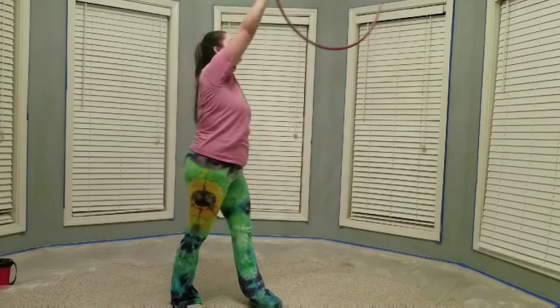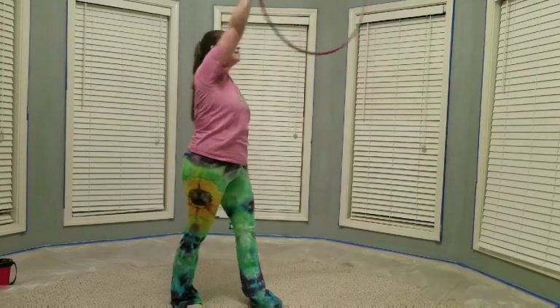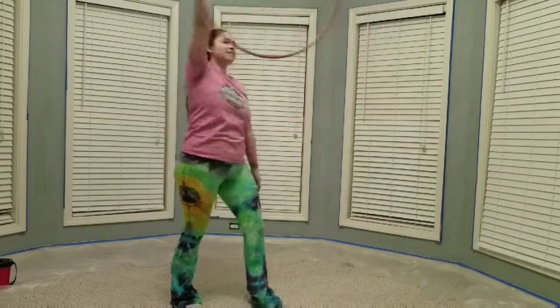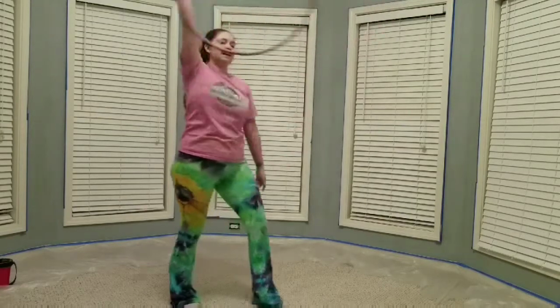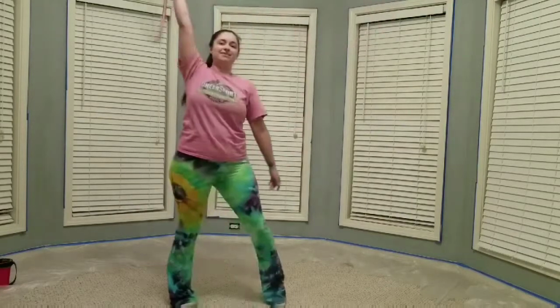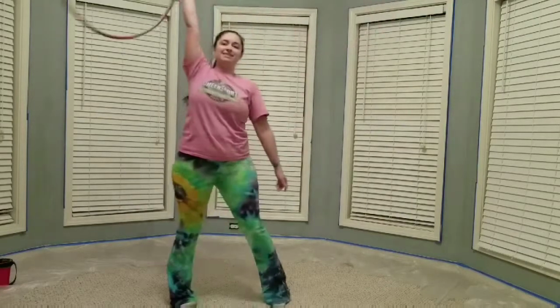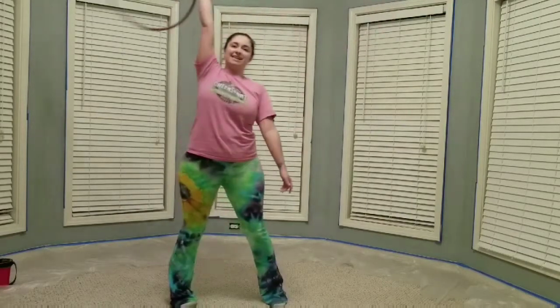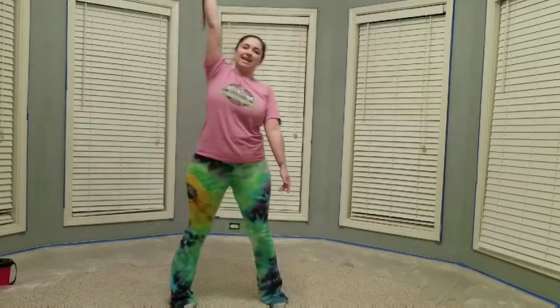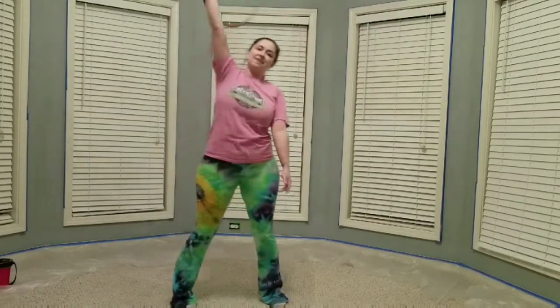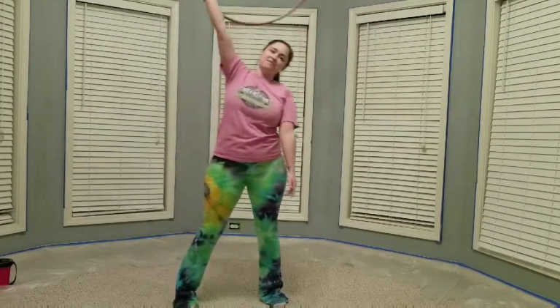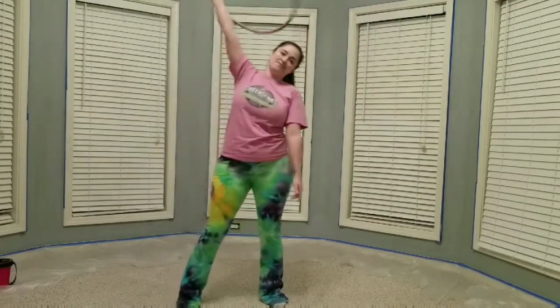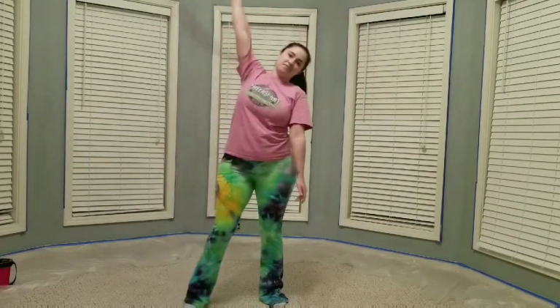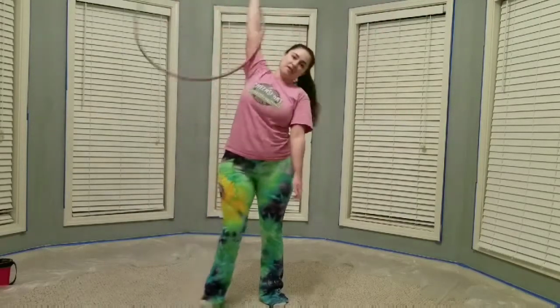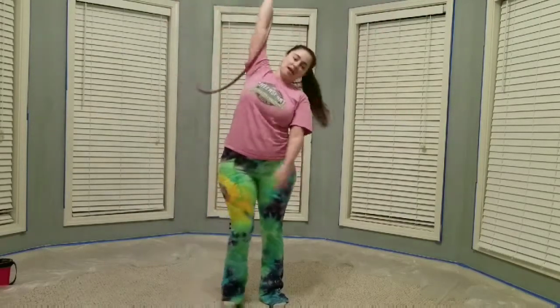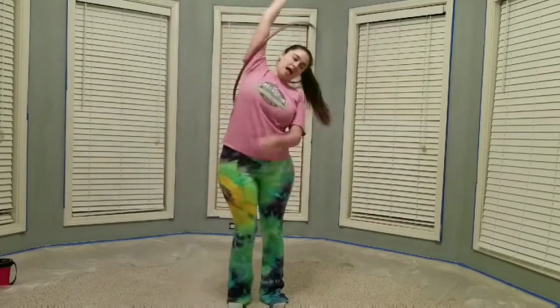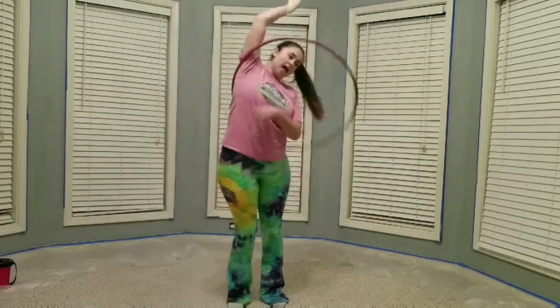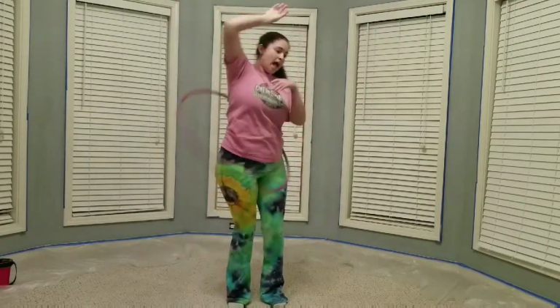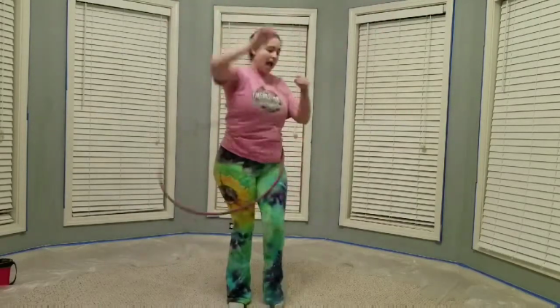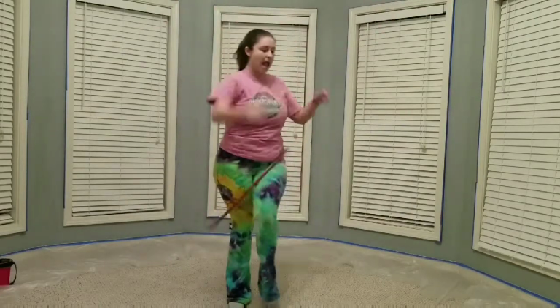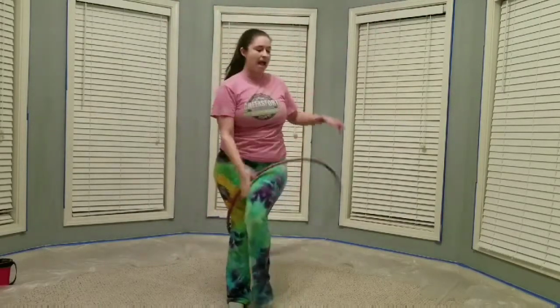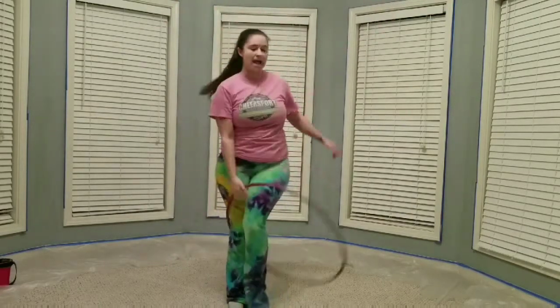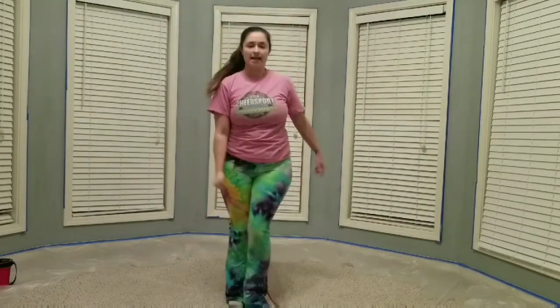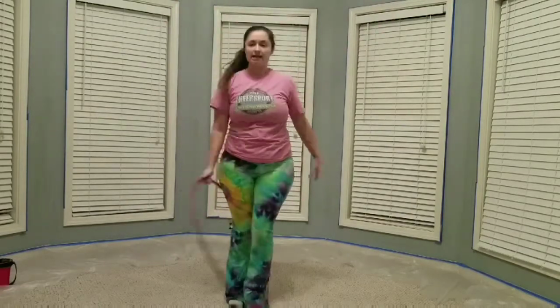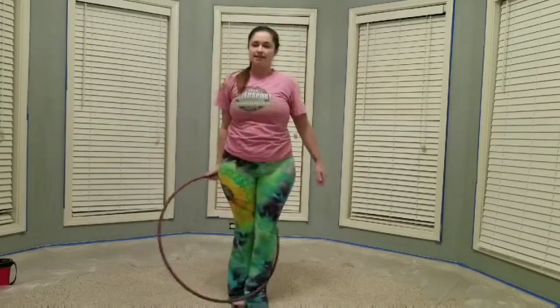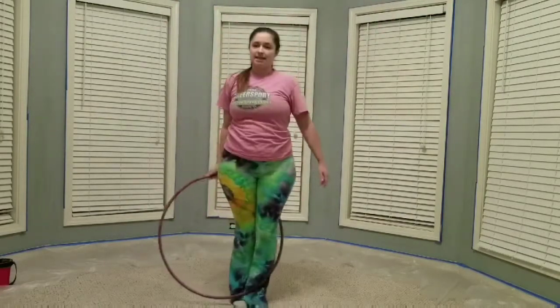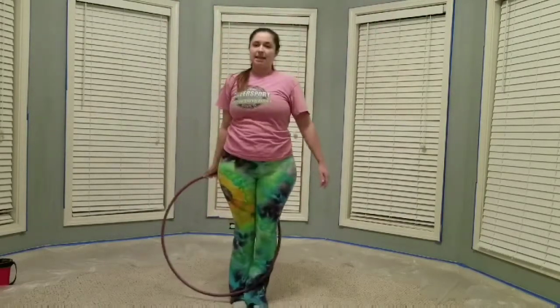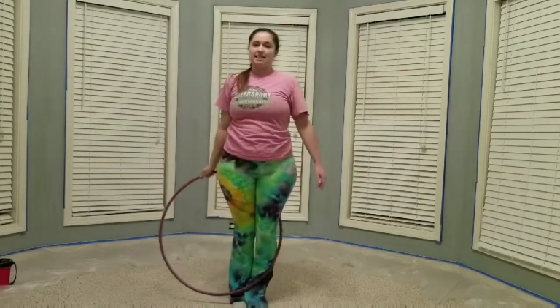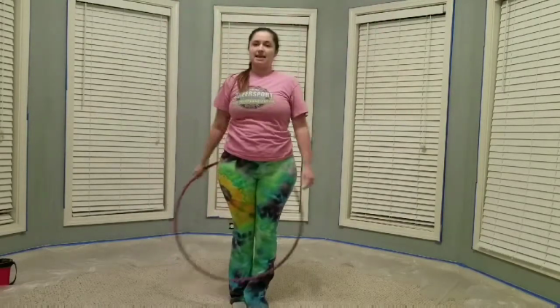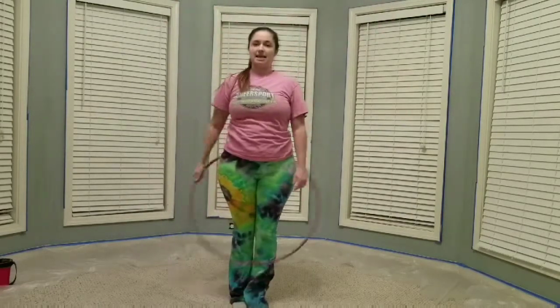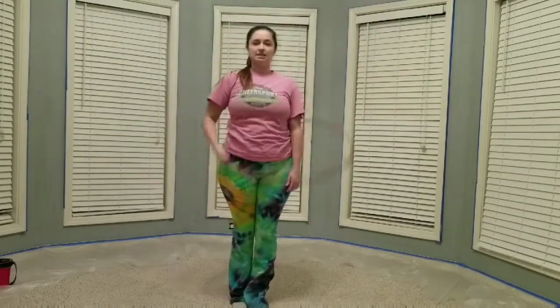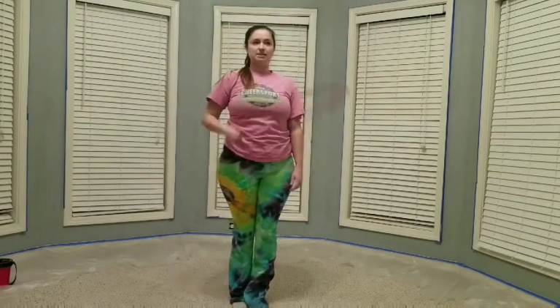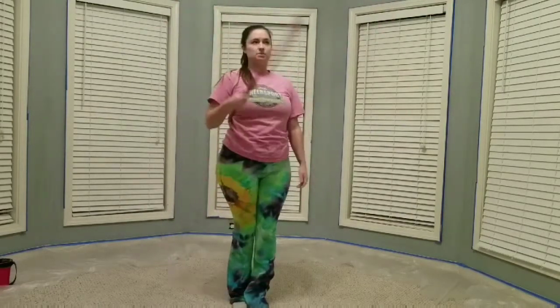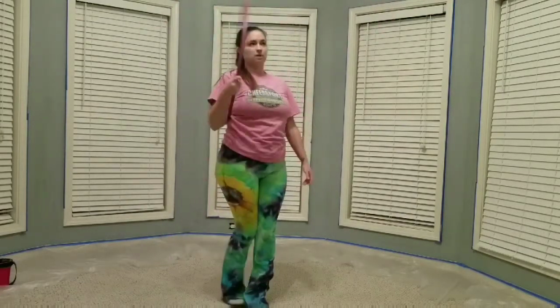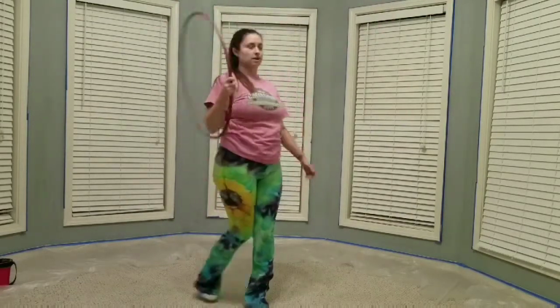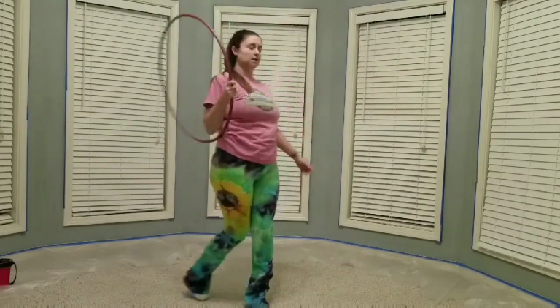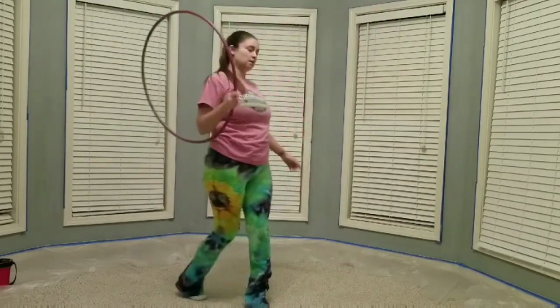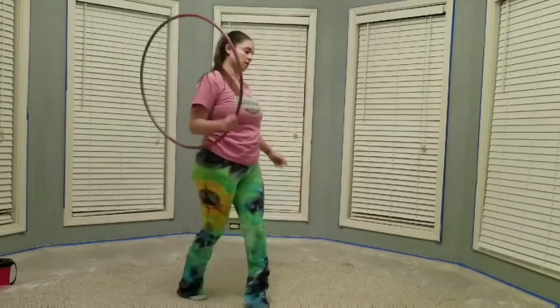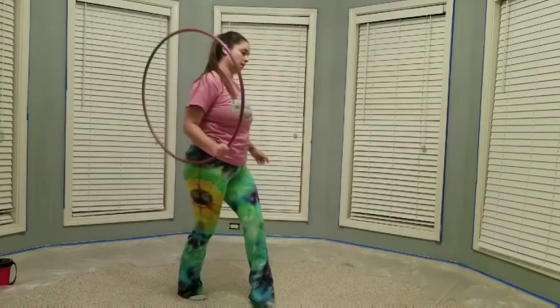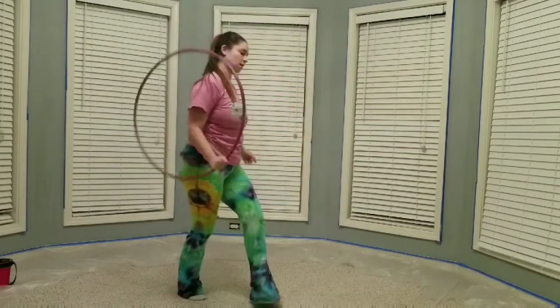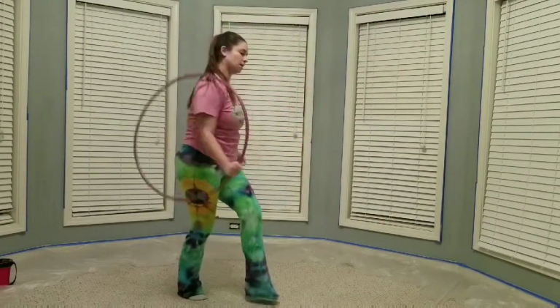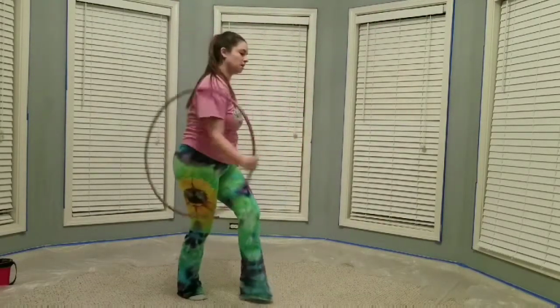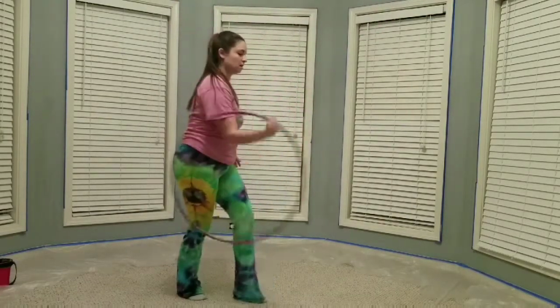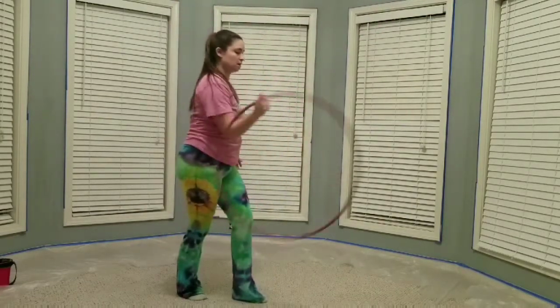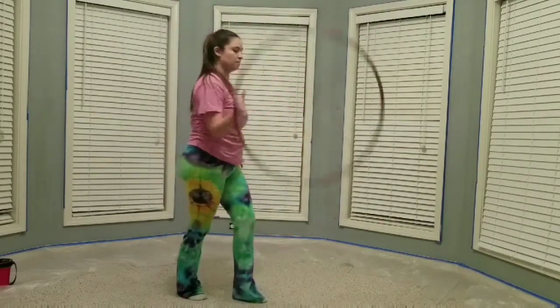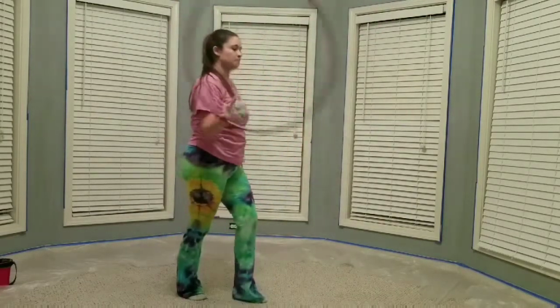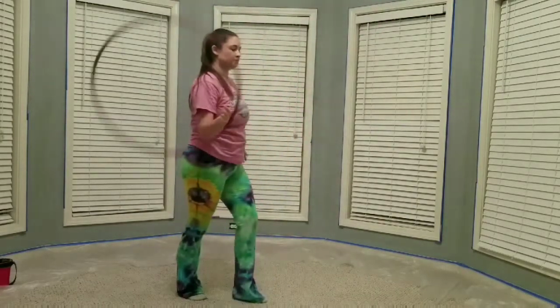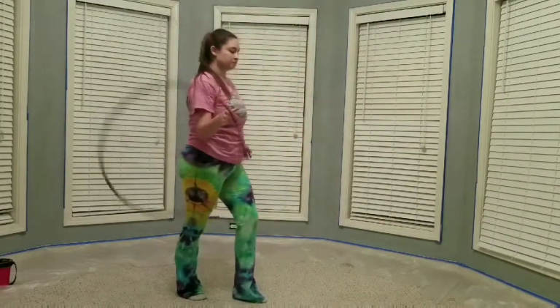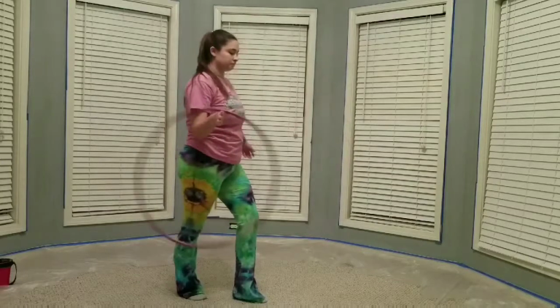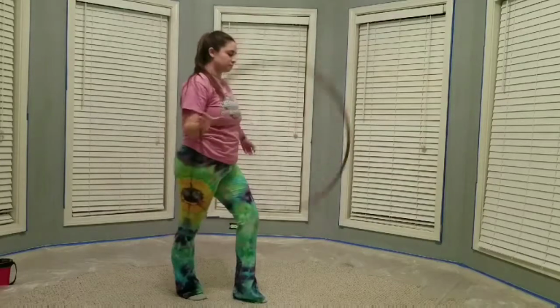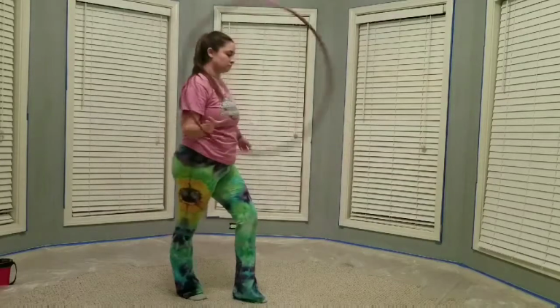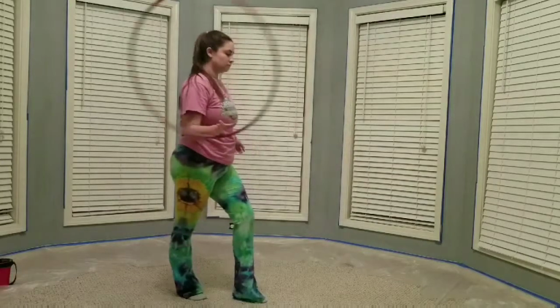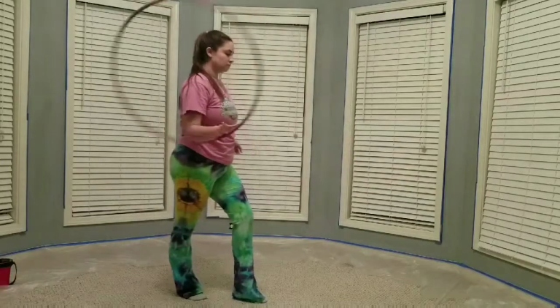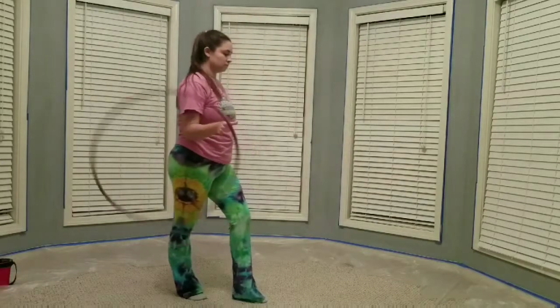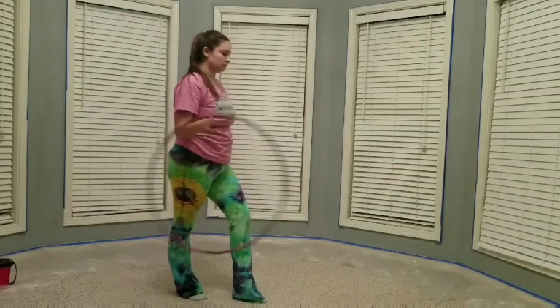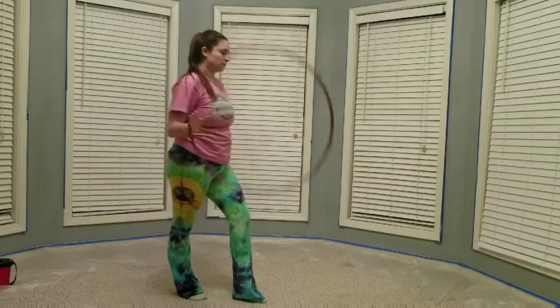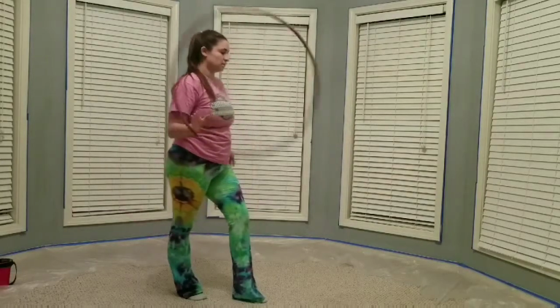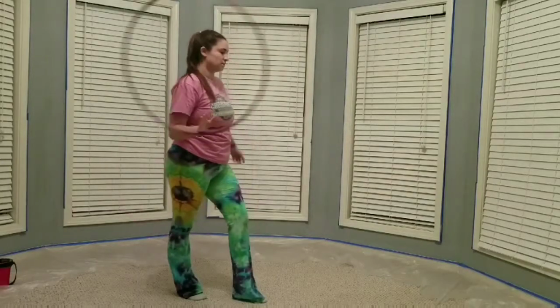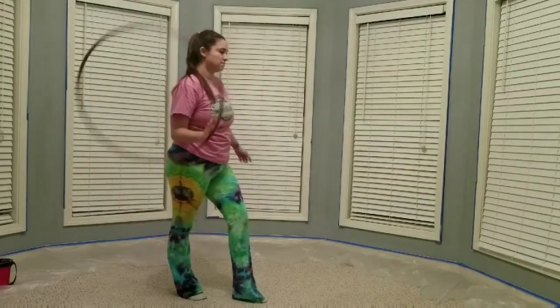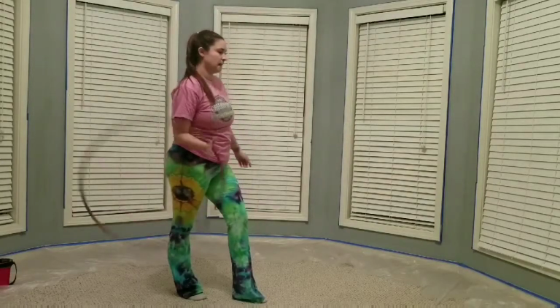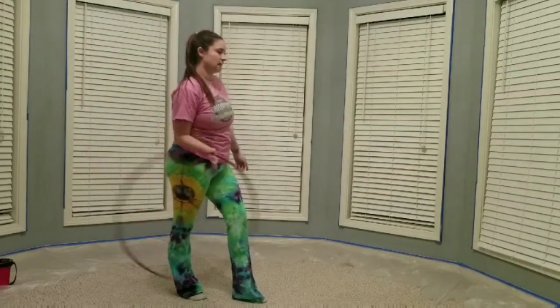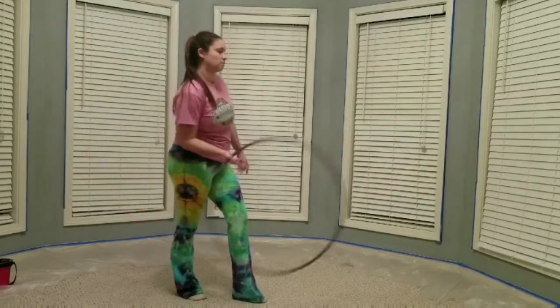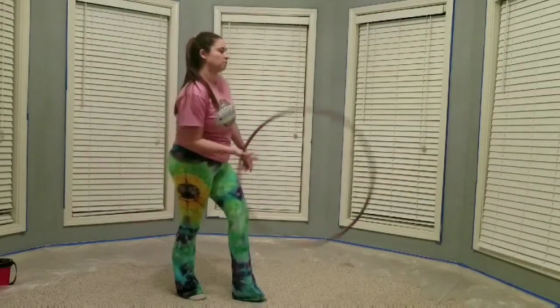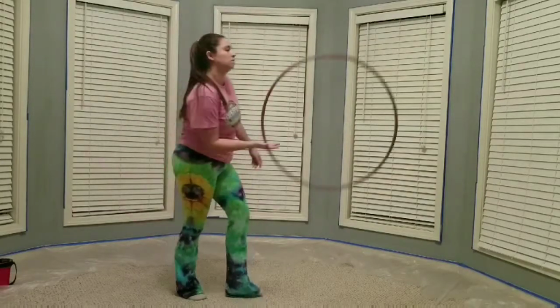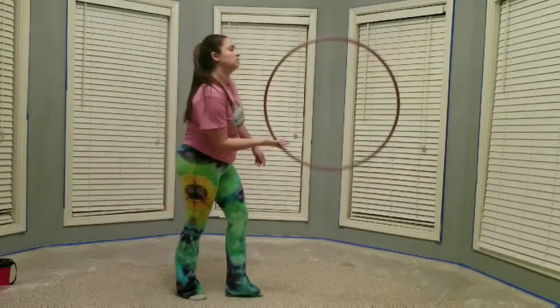That was it. And then the next one is a back roll.